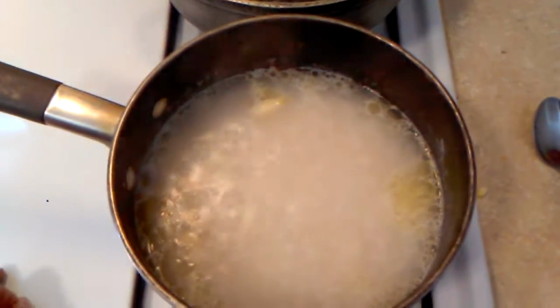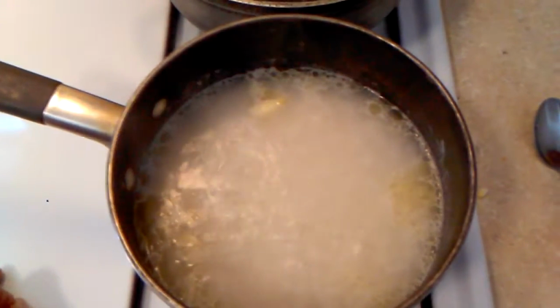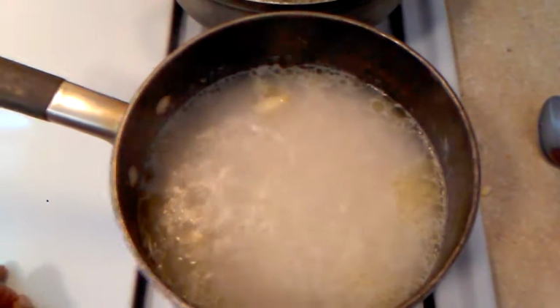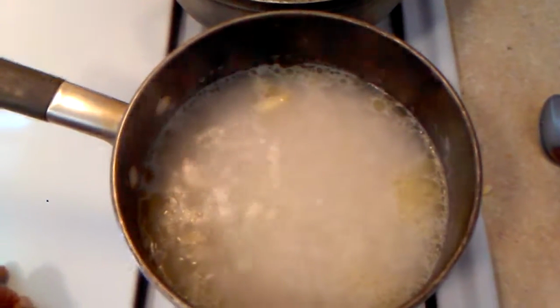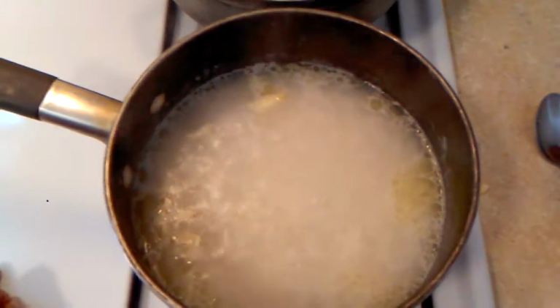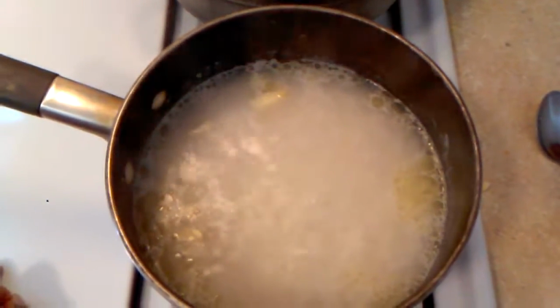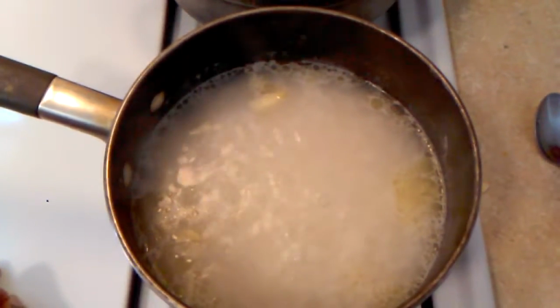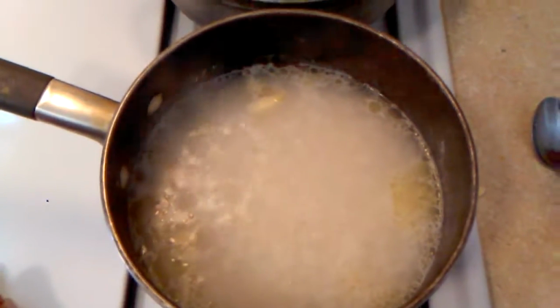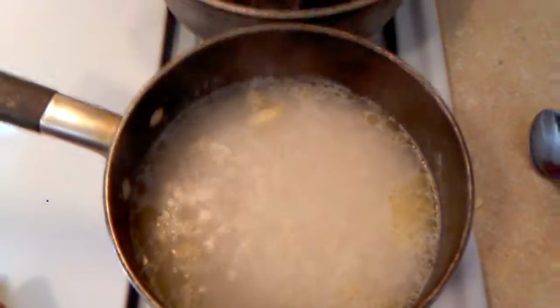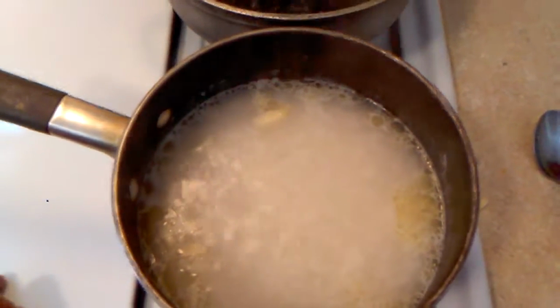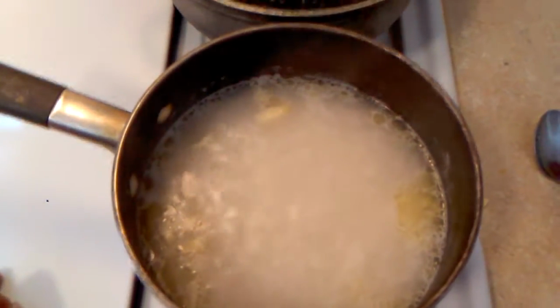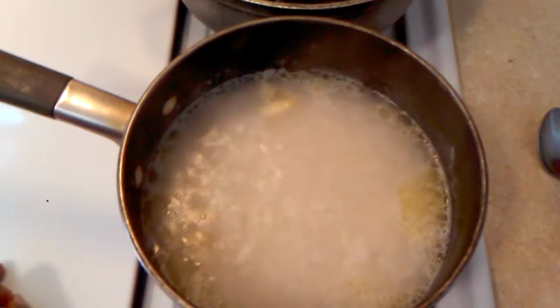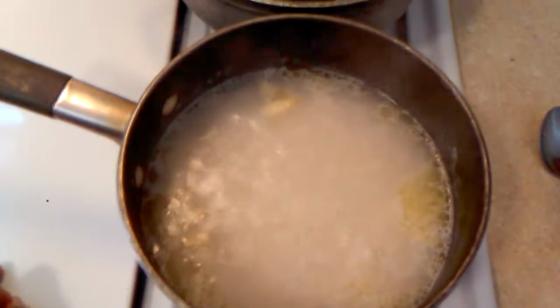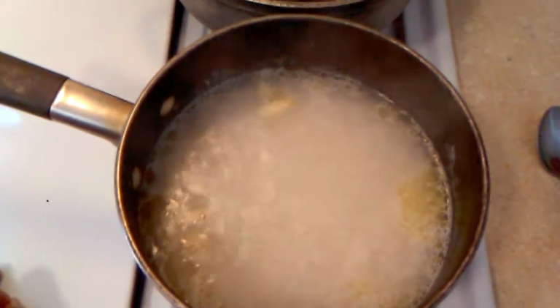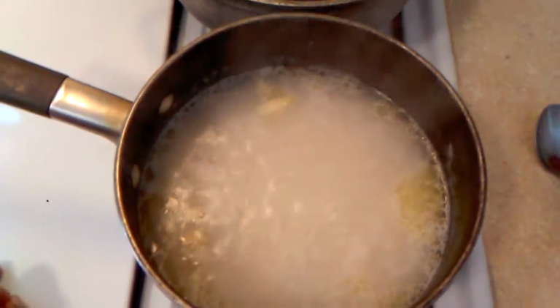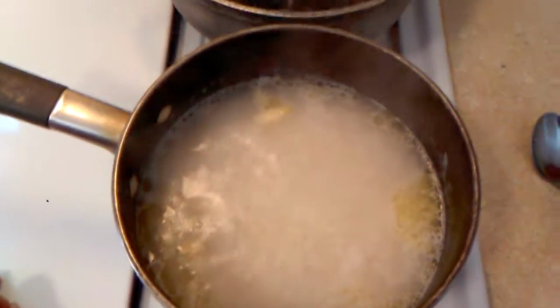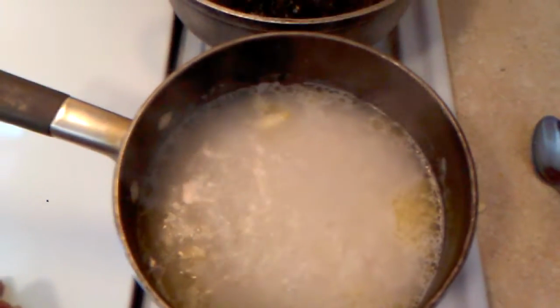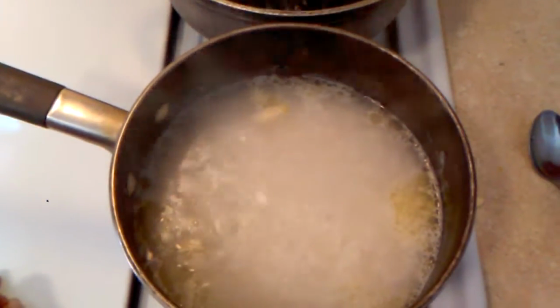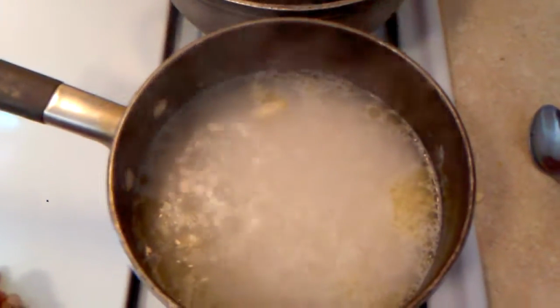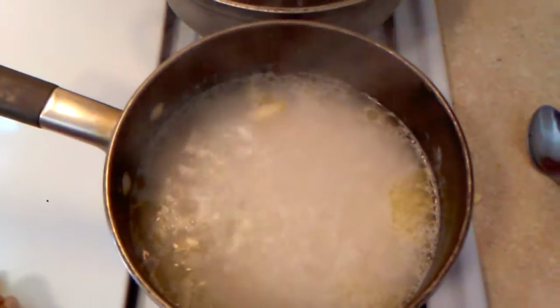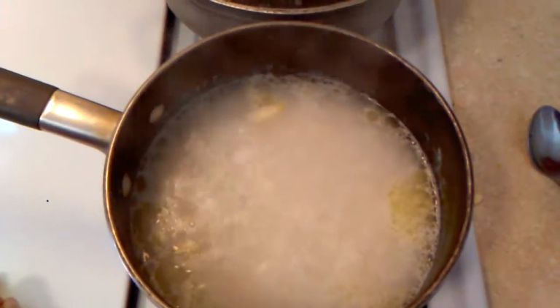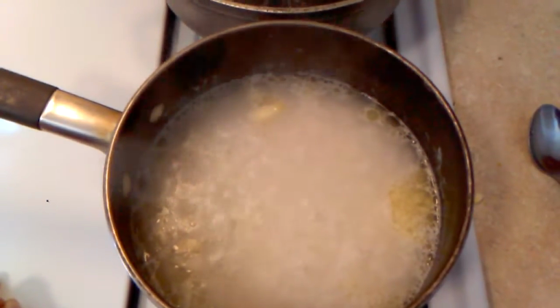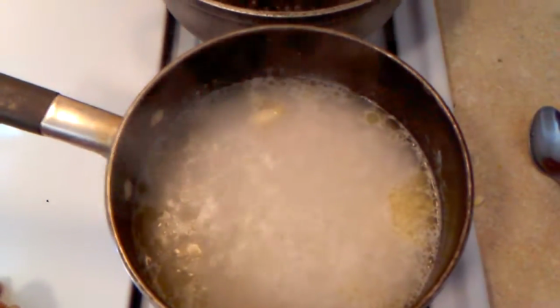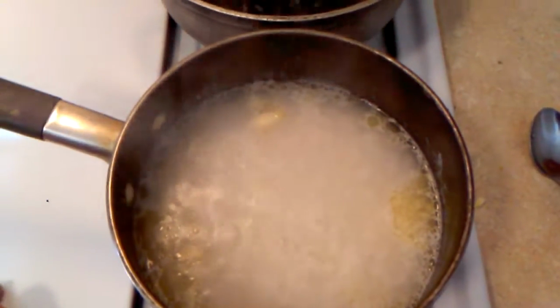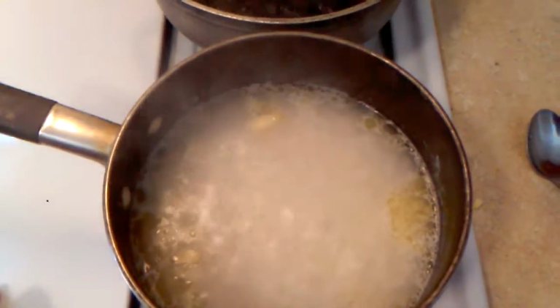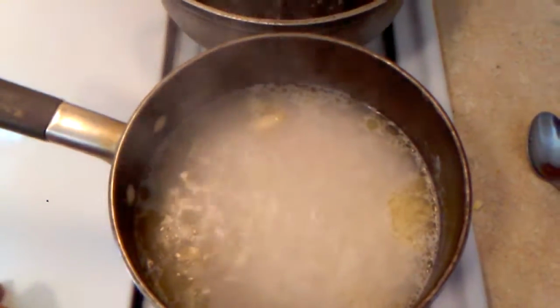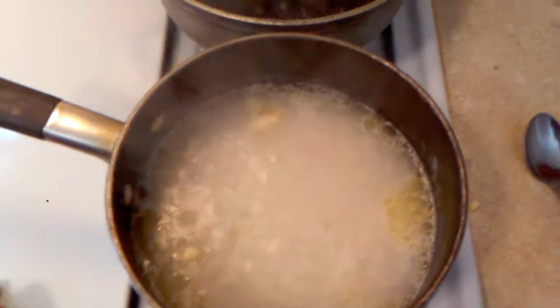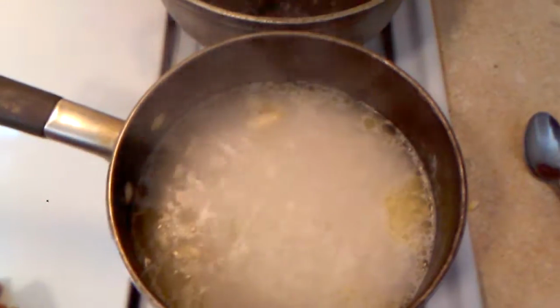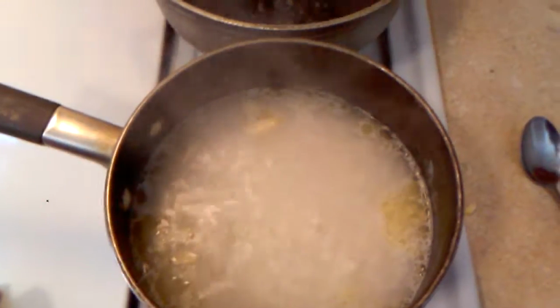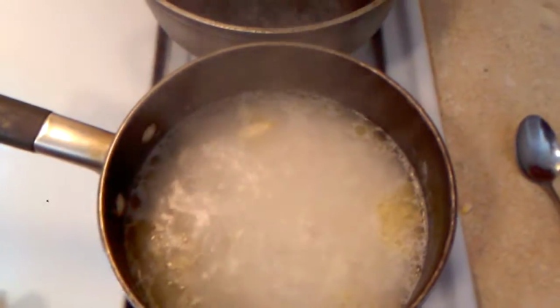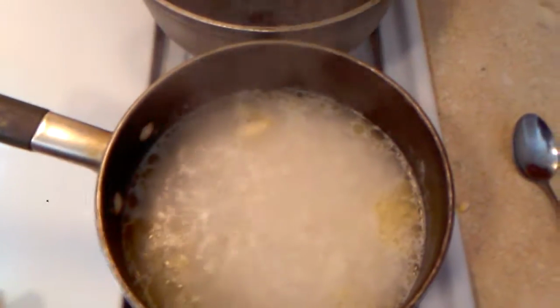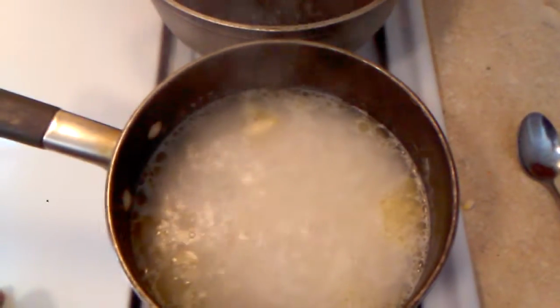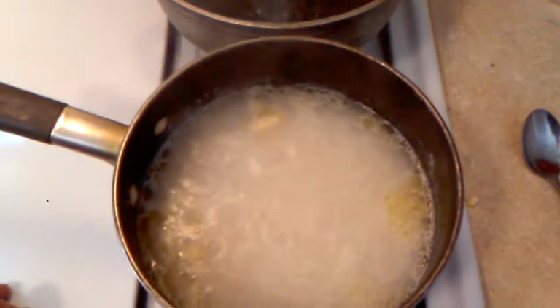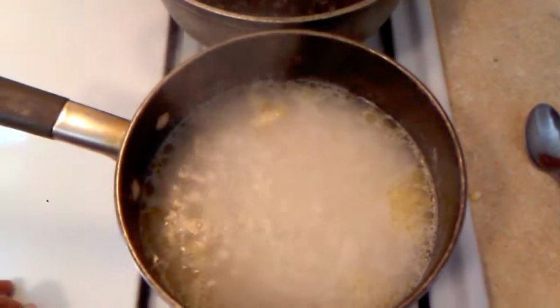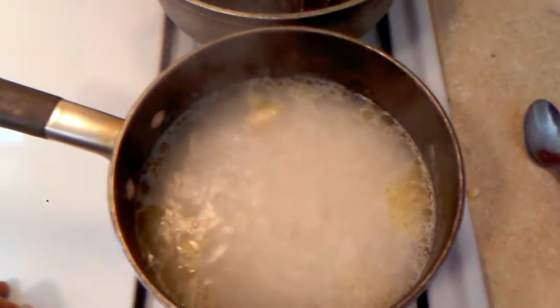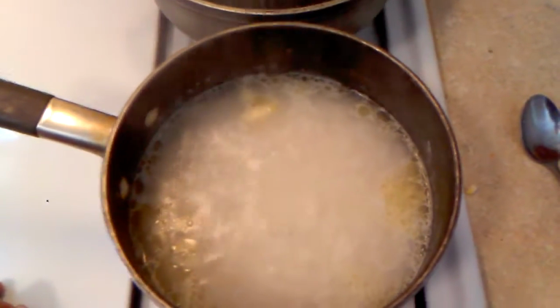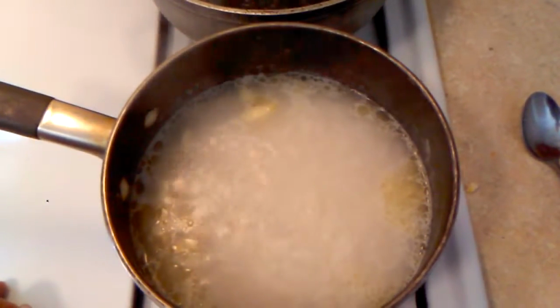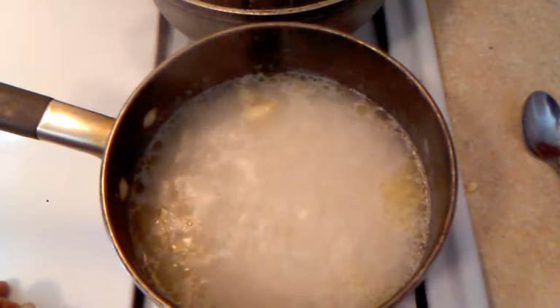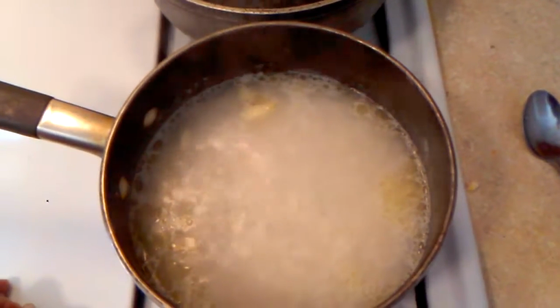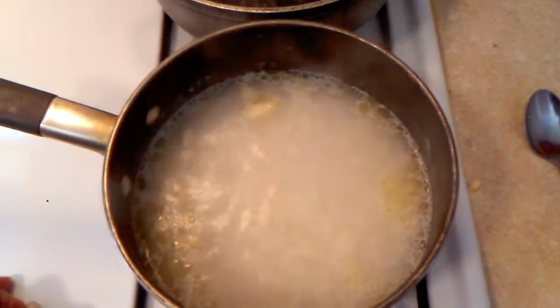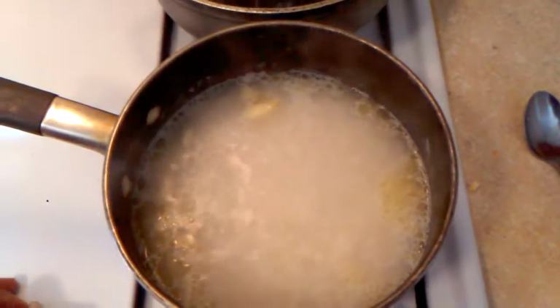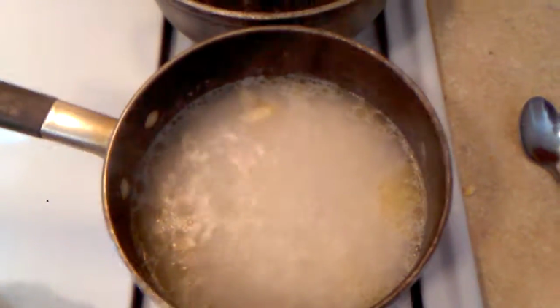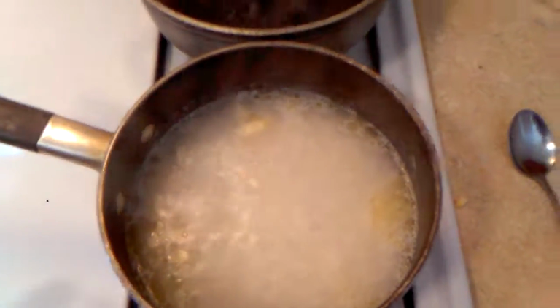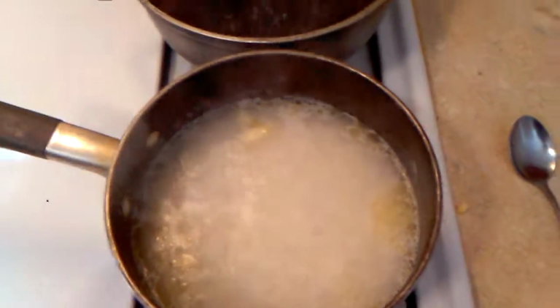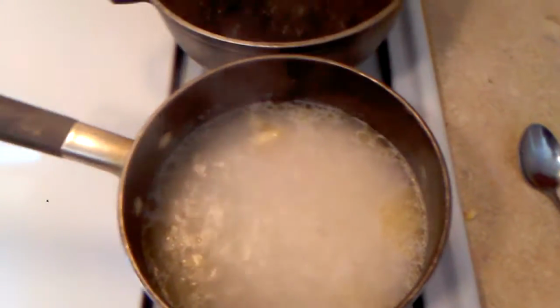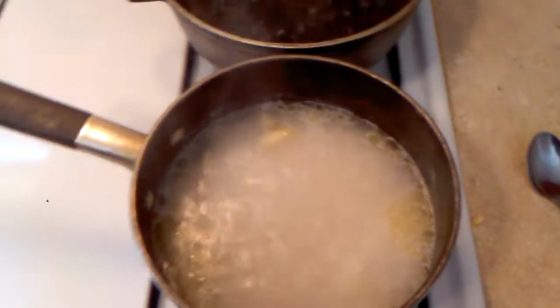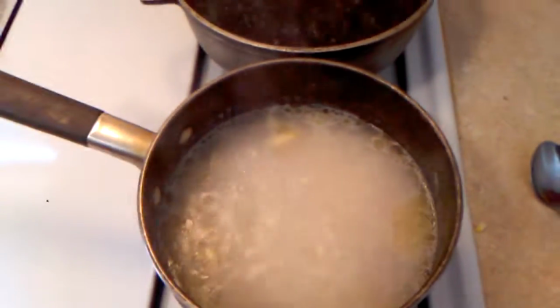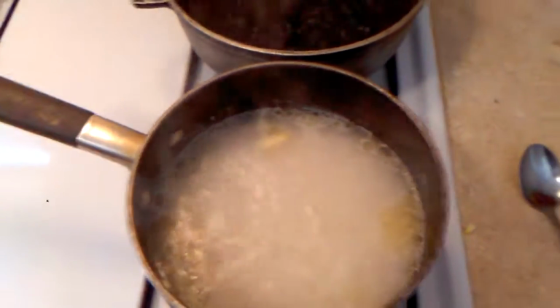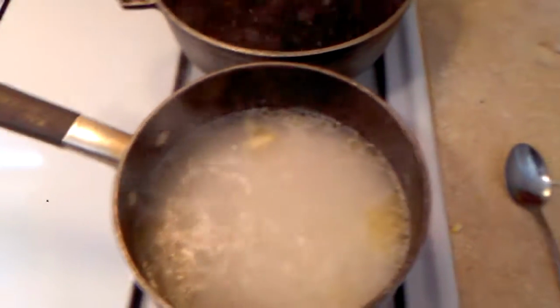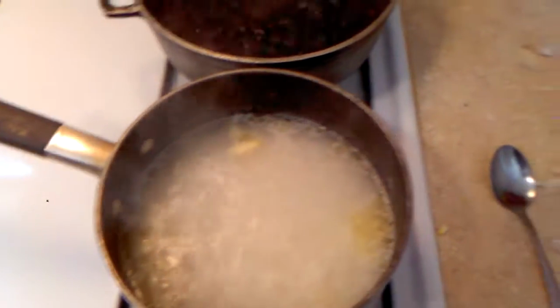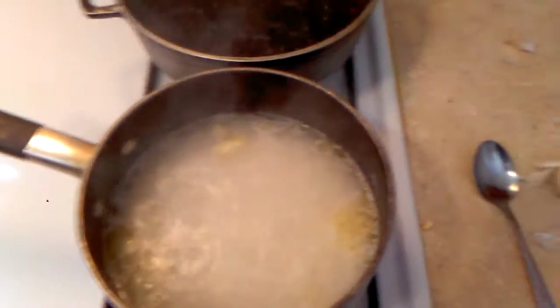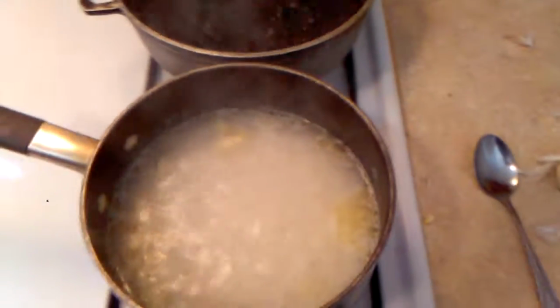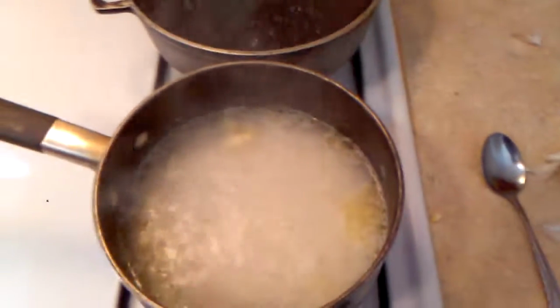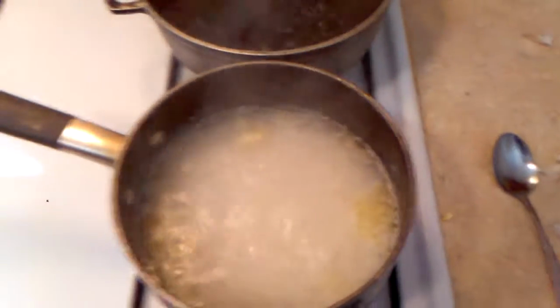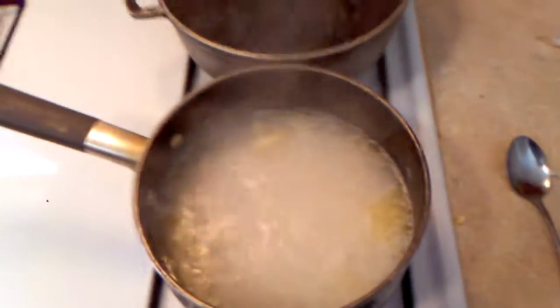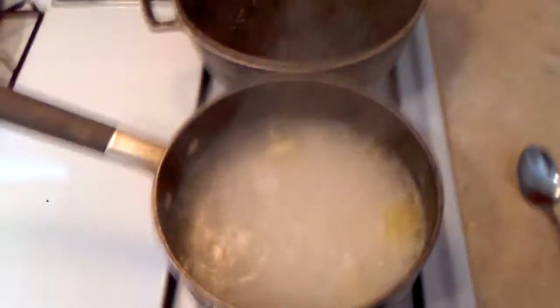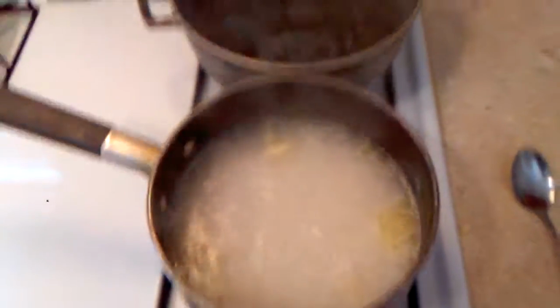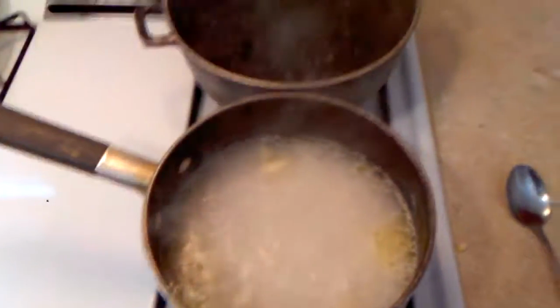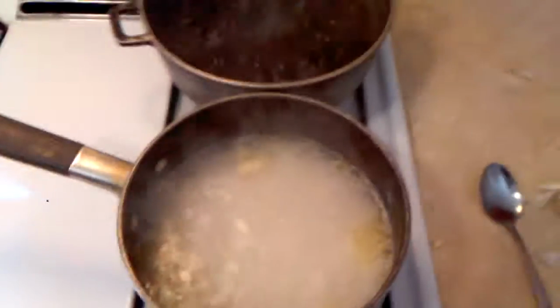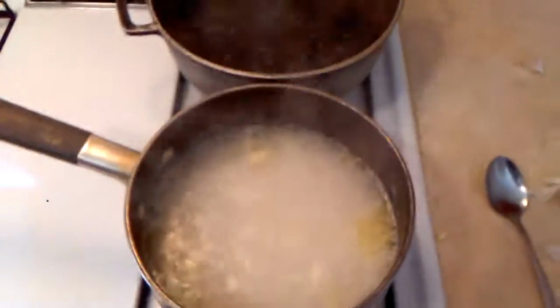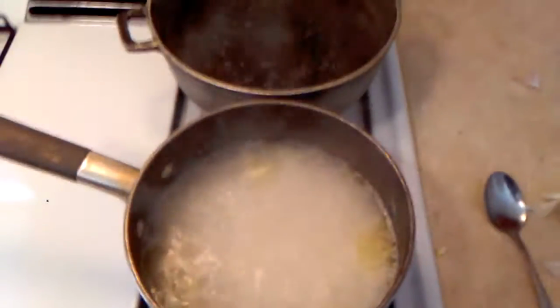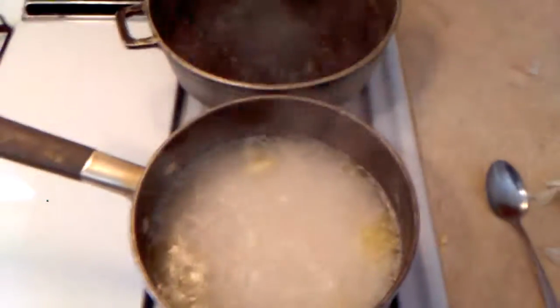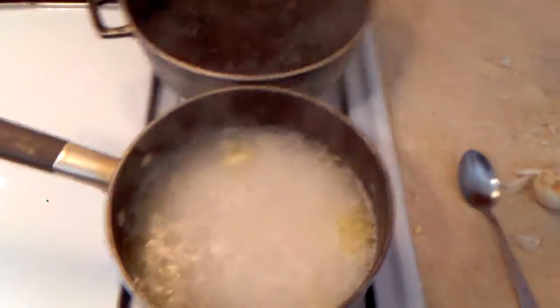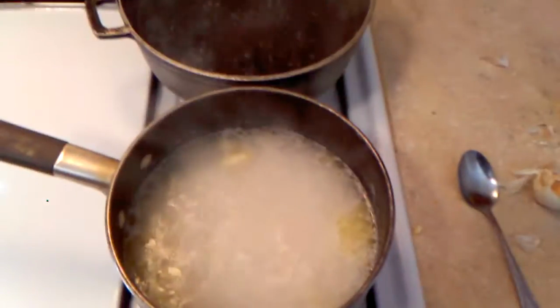We're gonna check back on it in about 45 minutes or so and see what it looks like and what it tastes like. This is what I'm gonna be eating today, people. All right, we out.